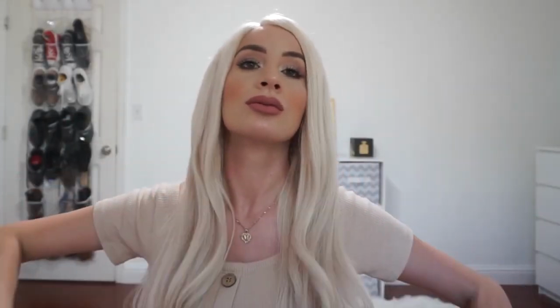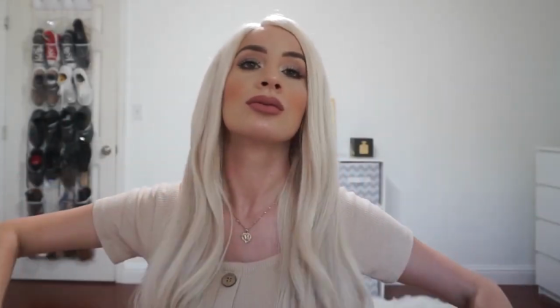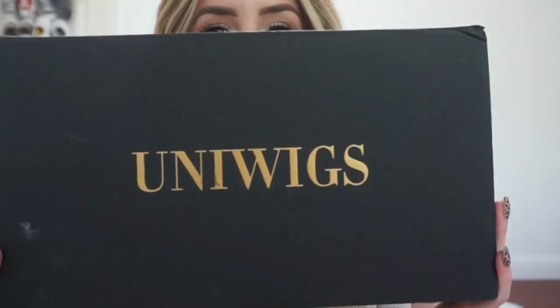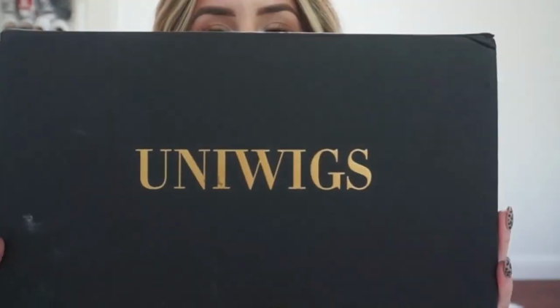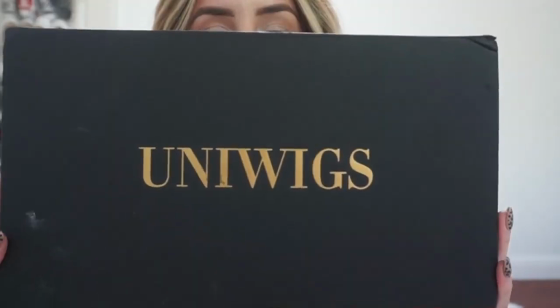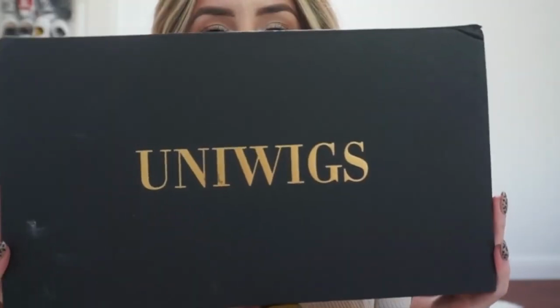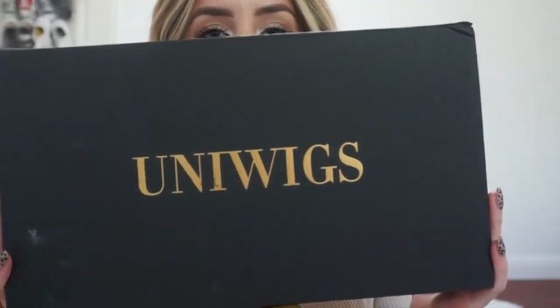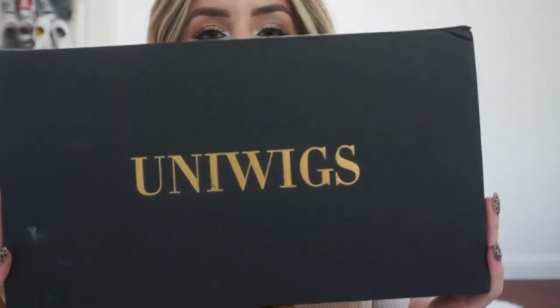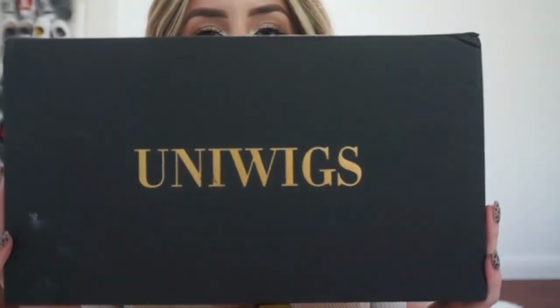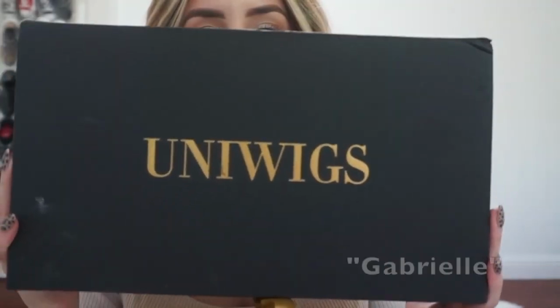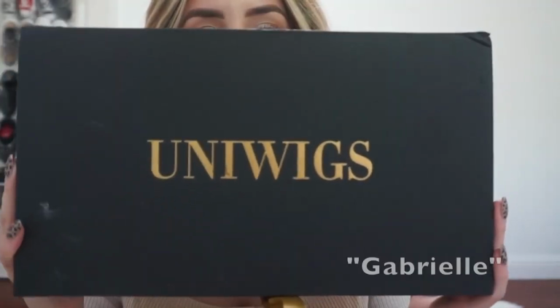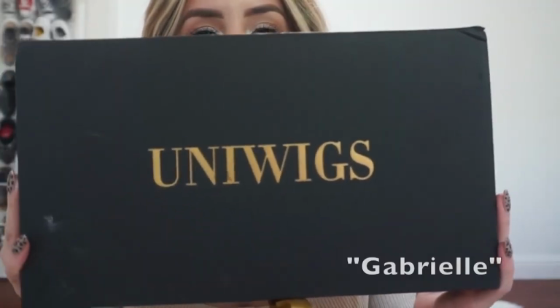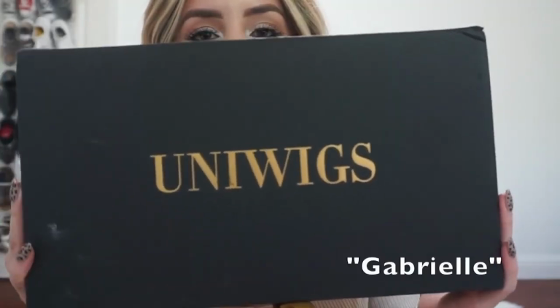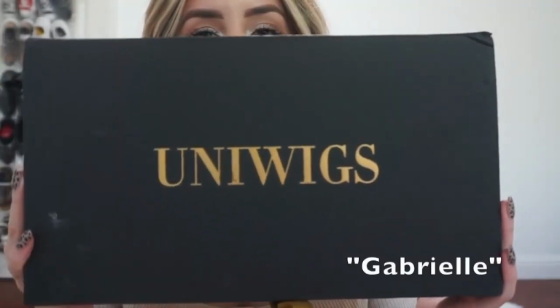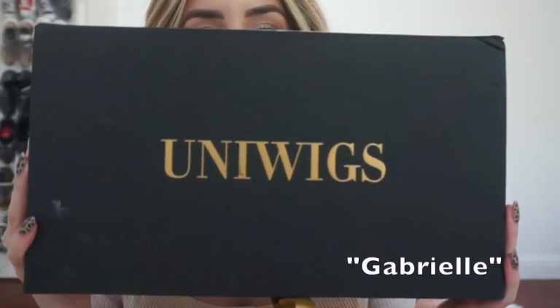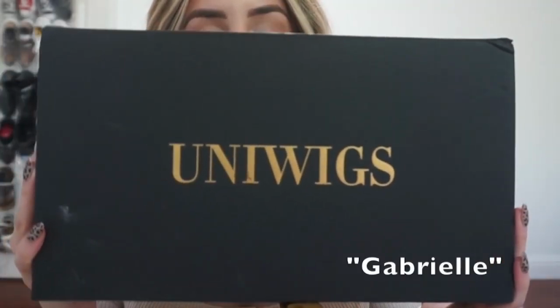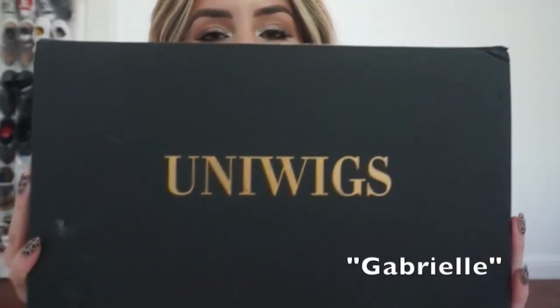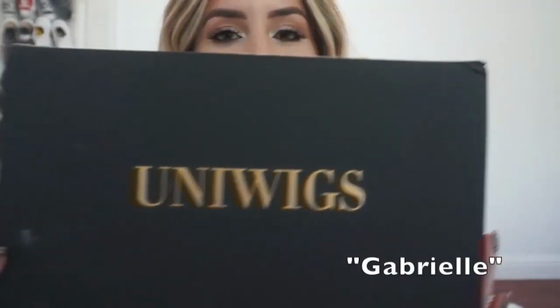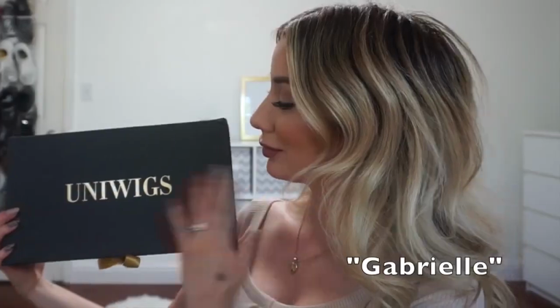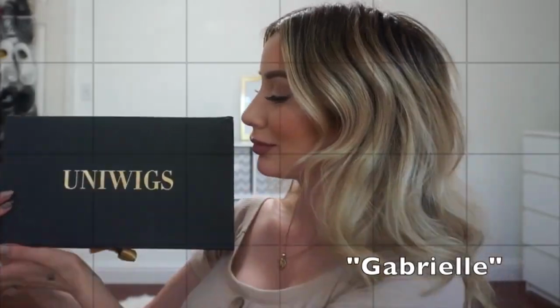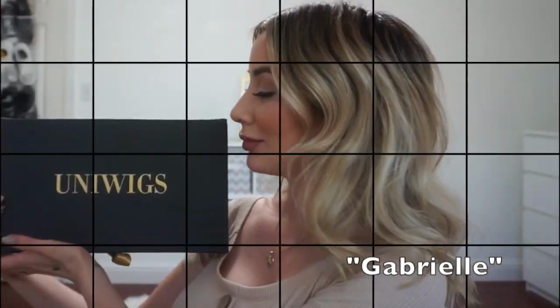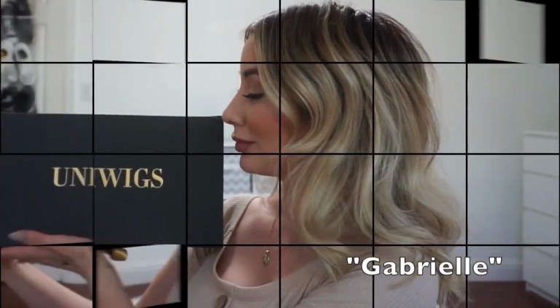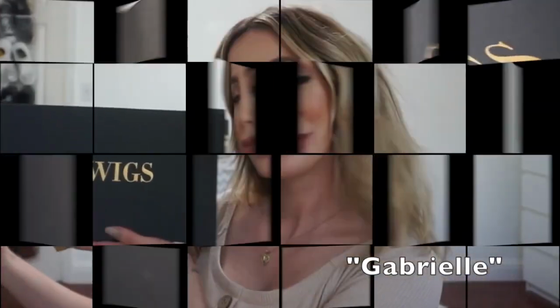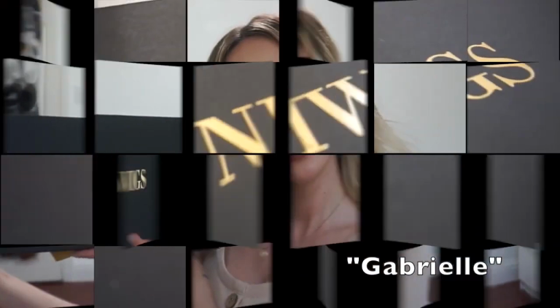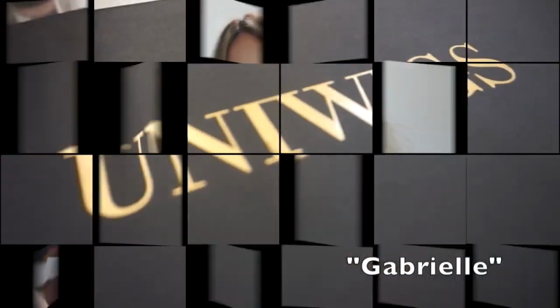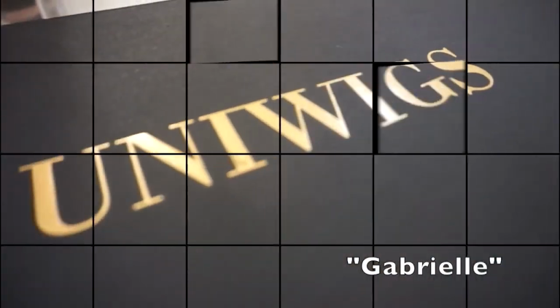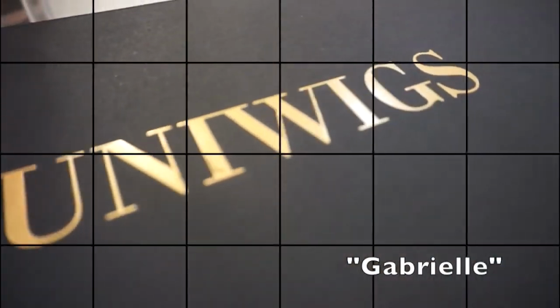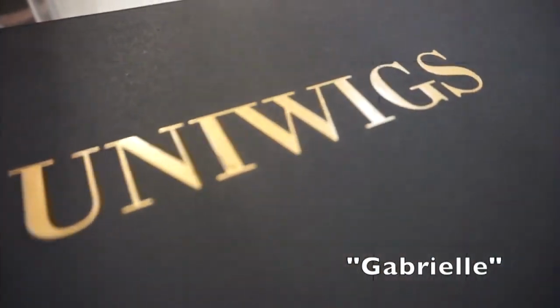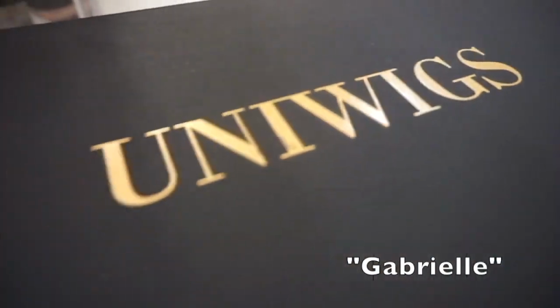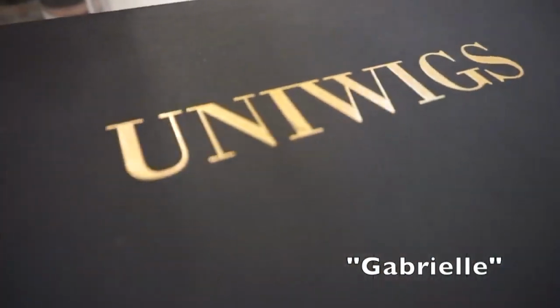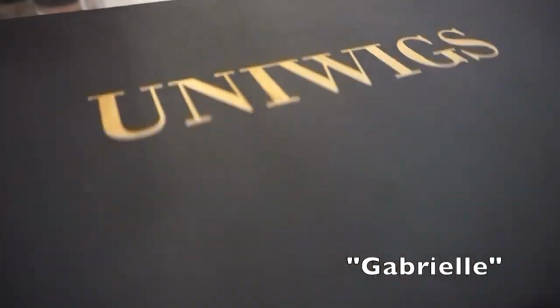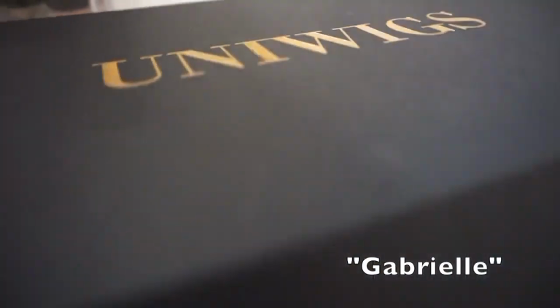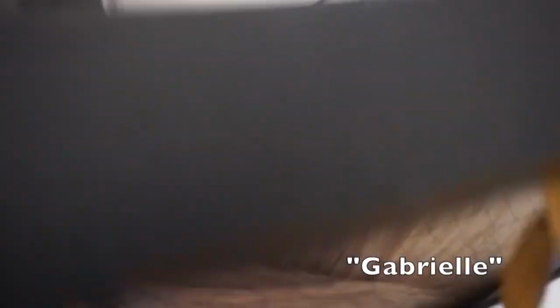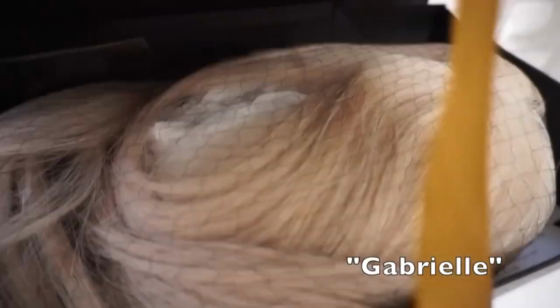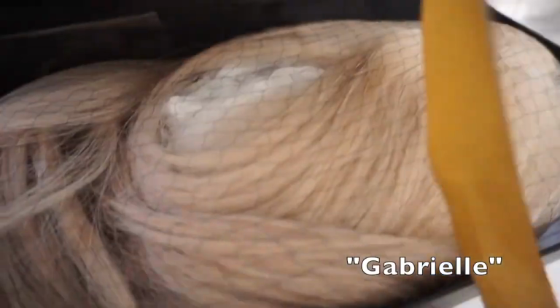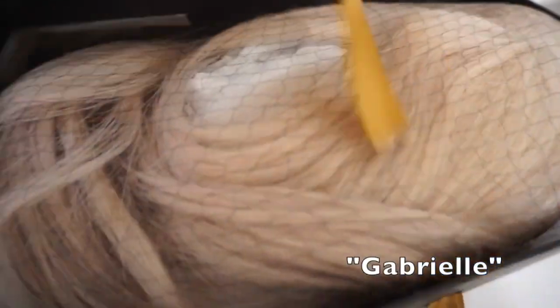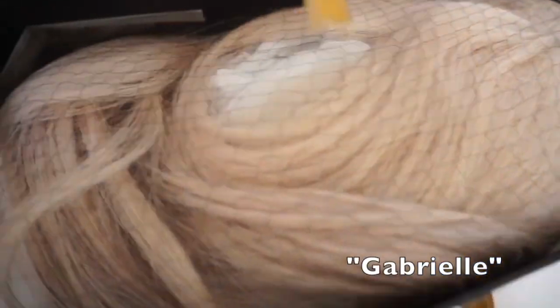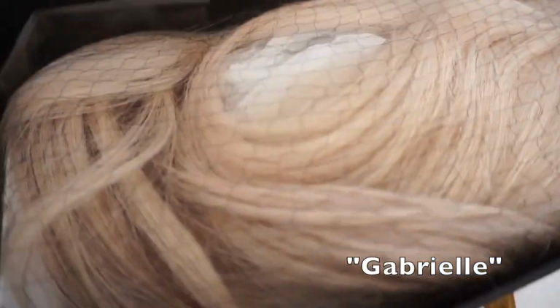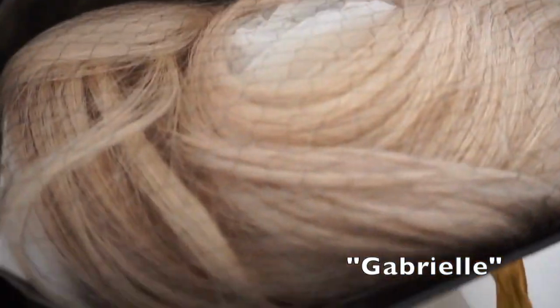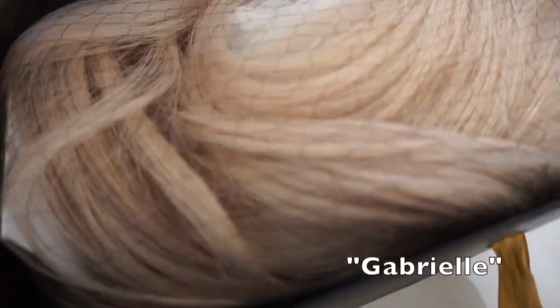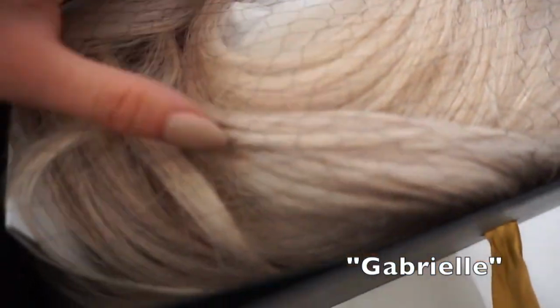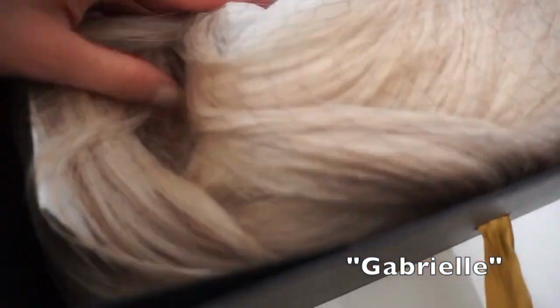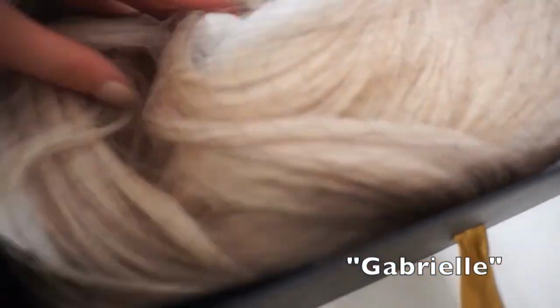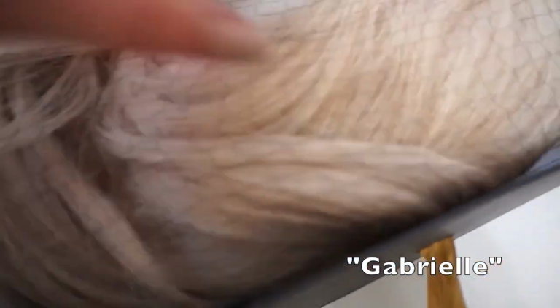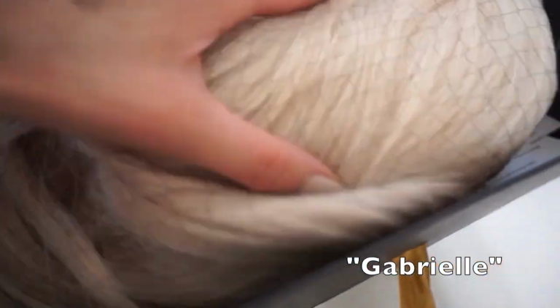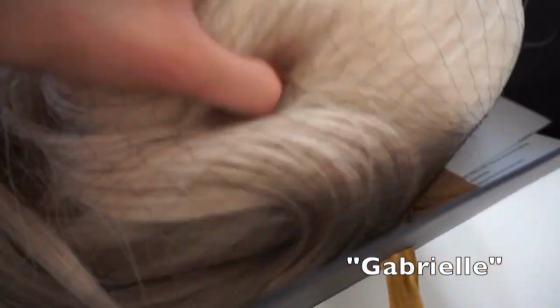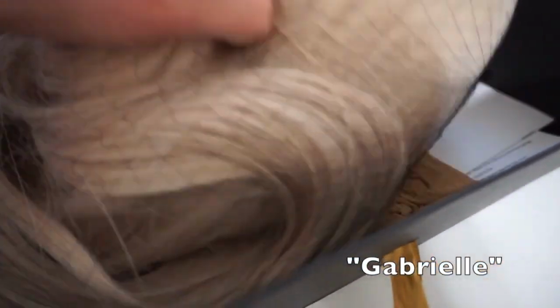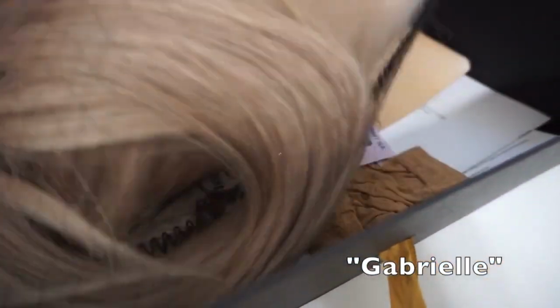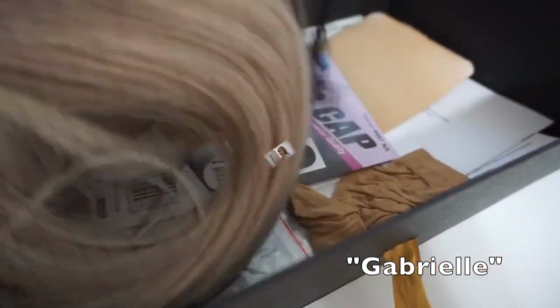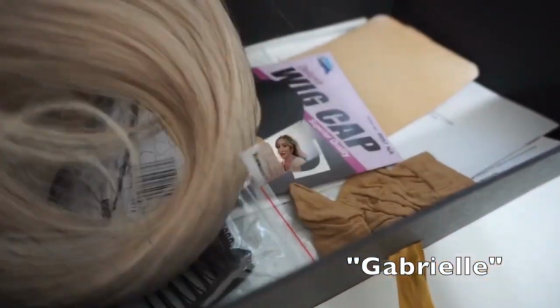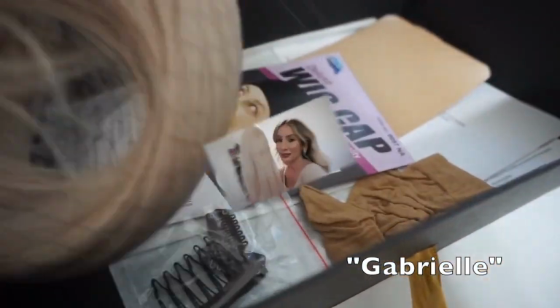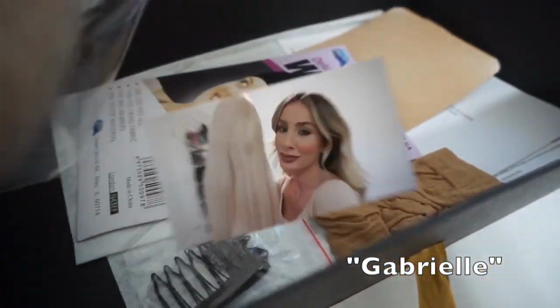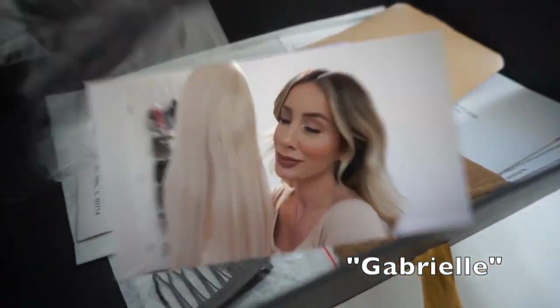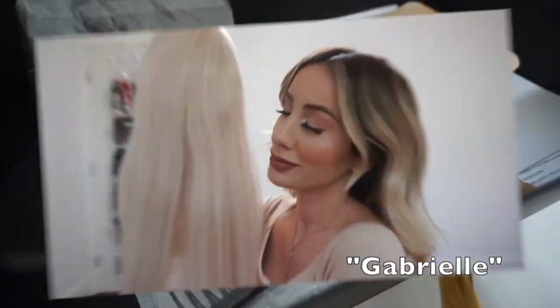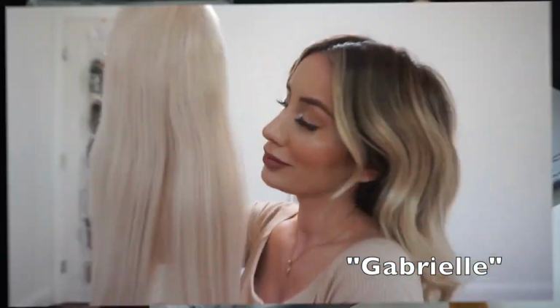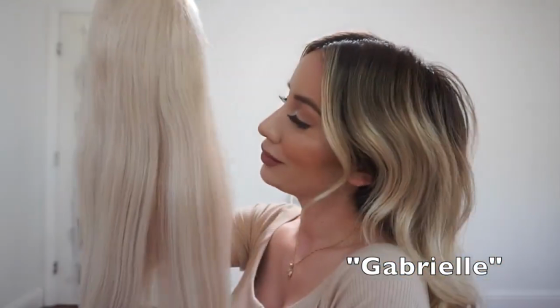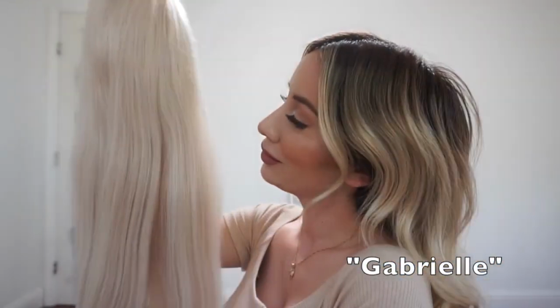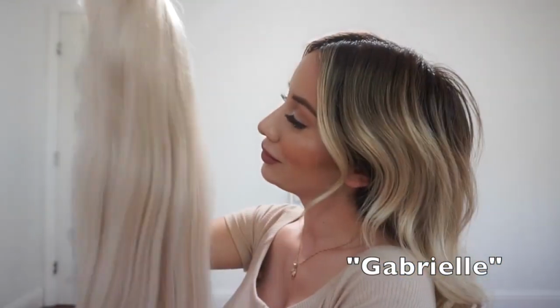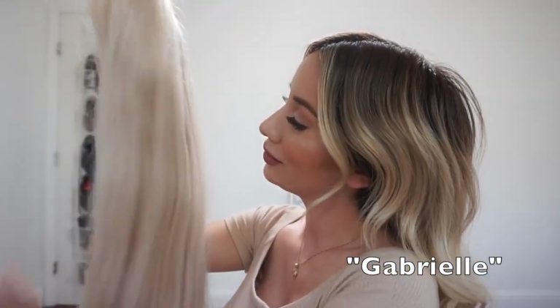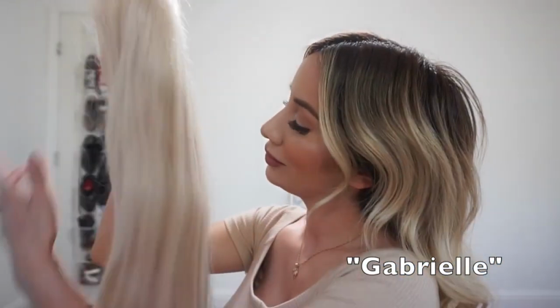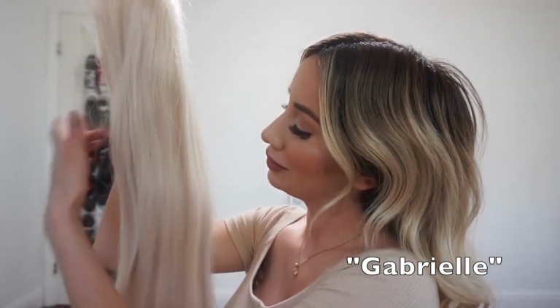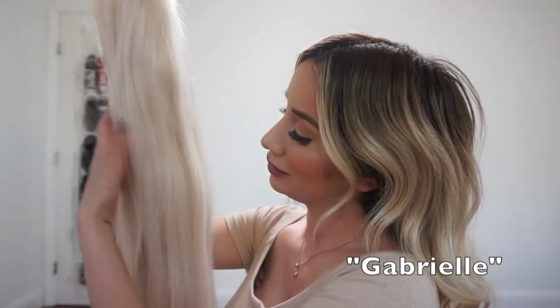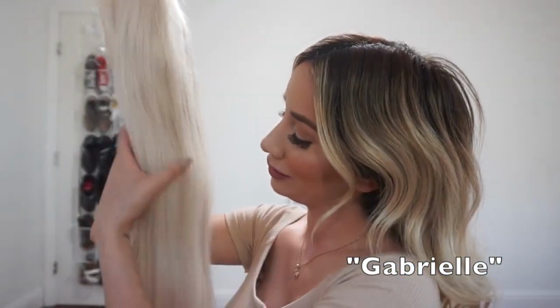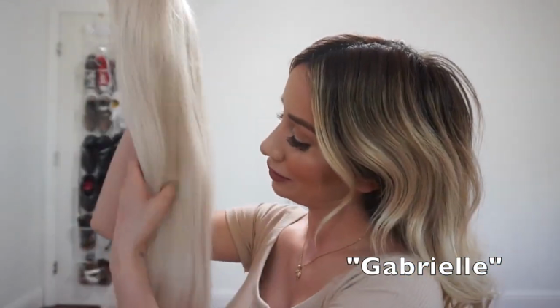I'm going to show you this beautiful wig that I got from Uni Wigs. This is a Remy human hair wig and it's called Gabrielle.